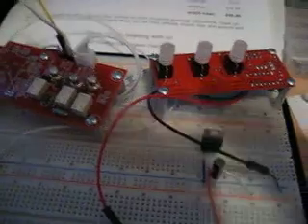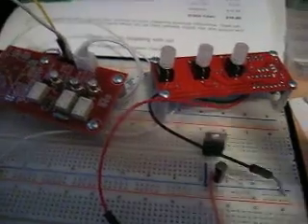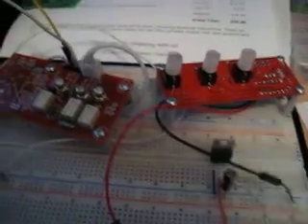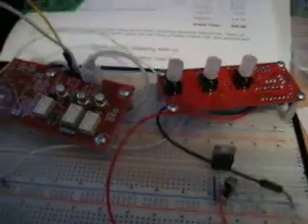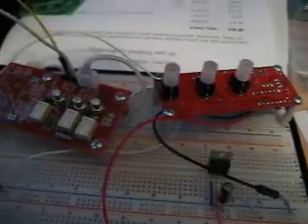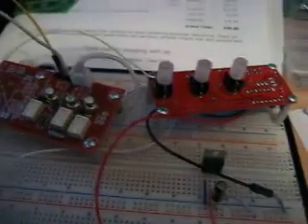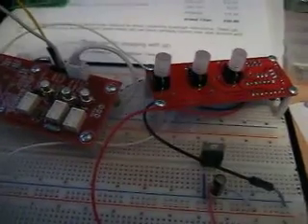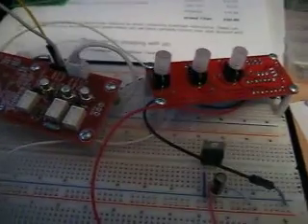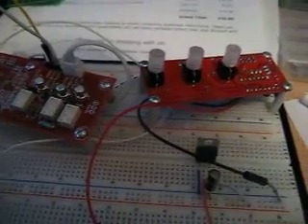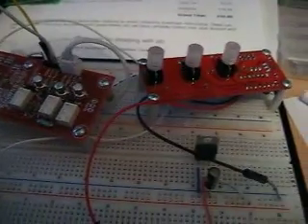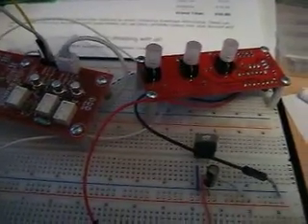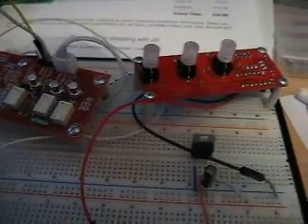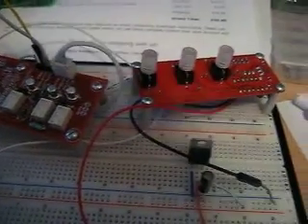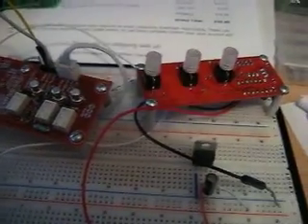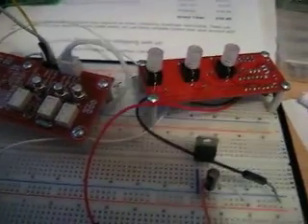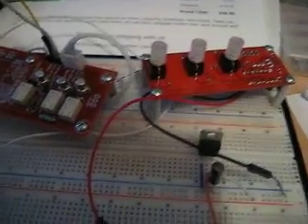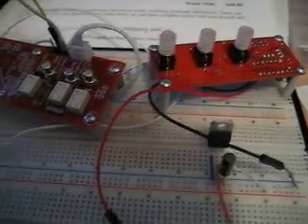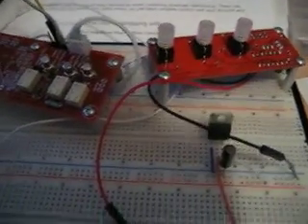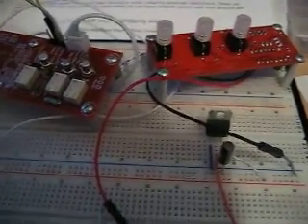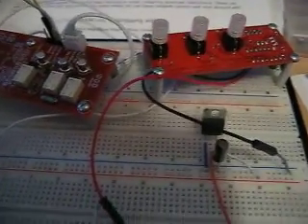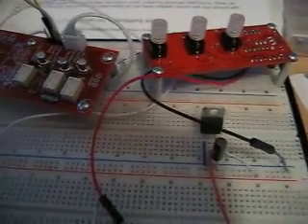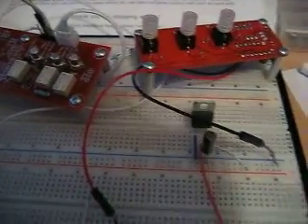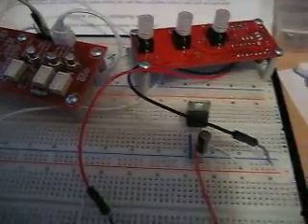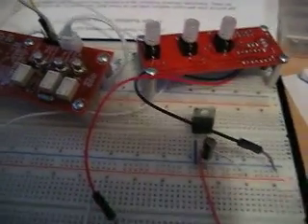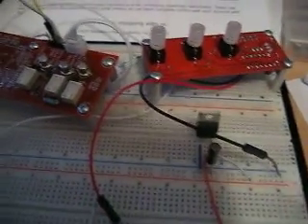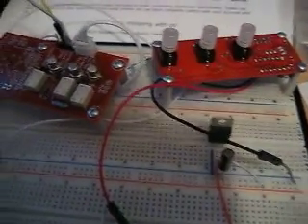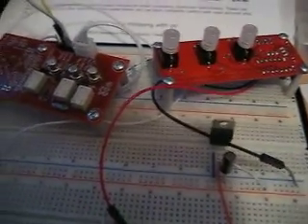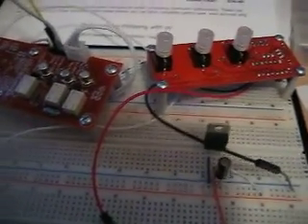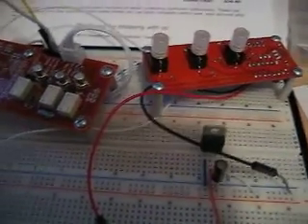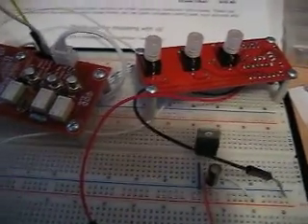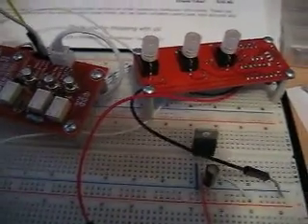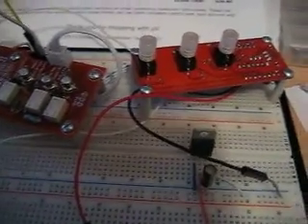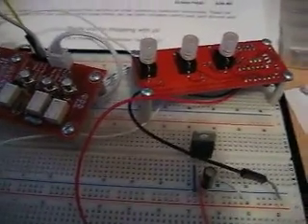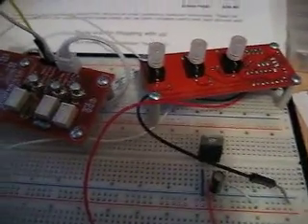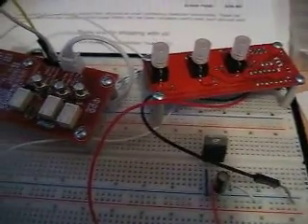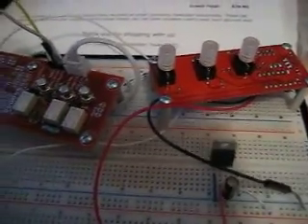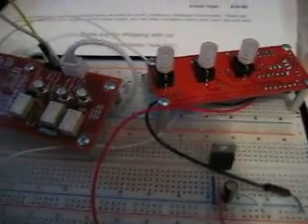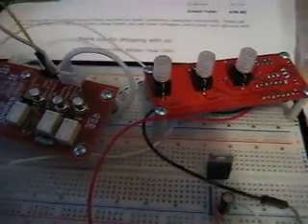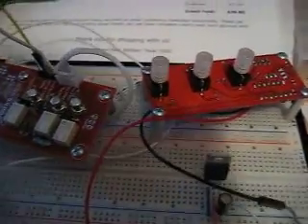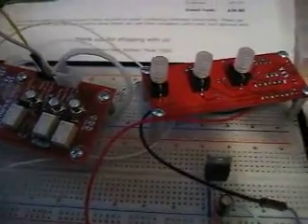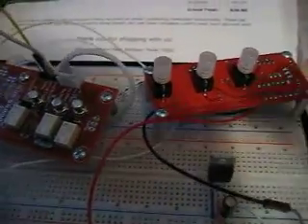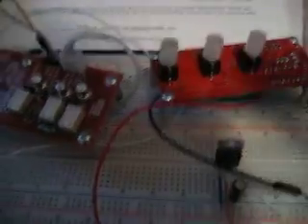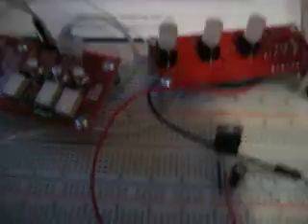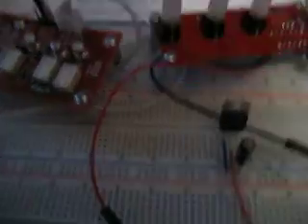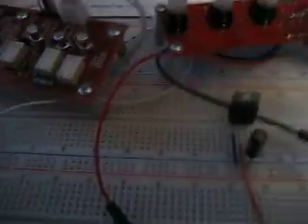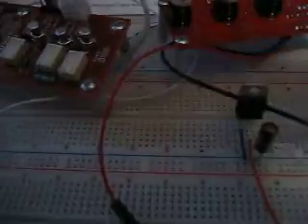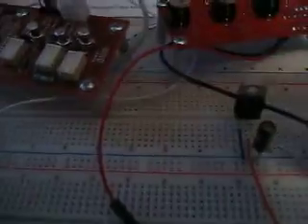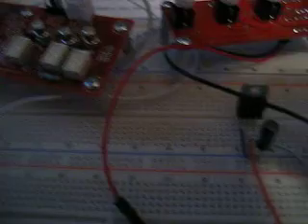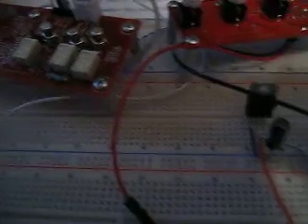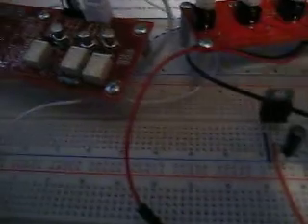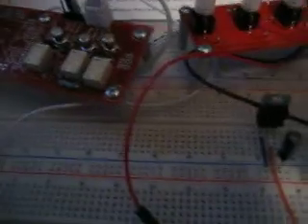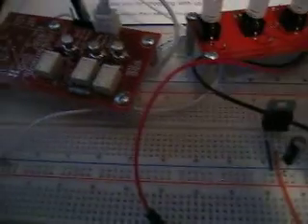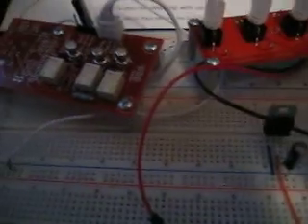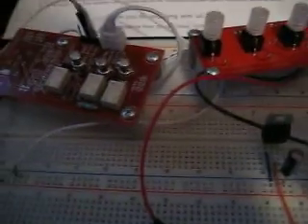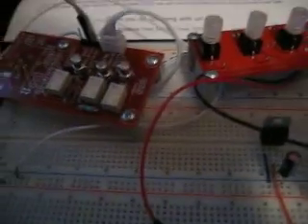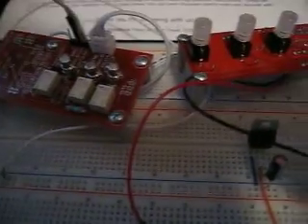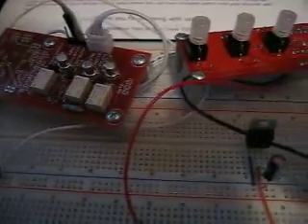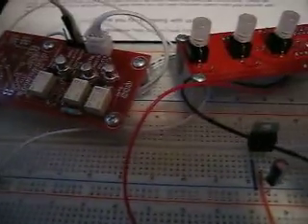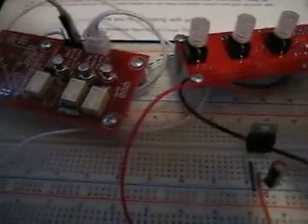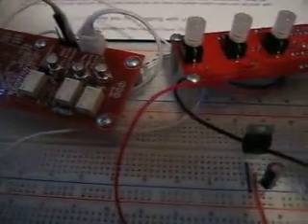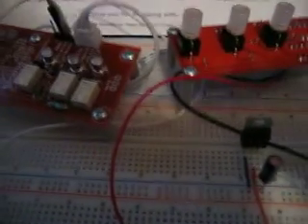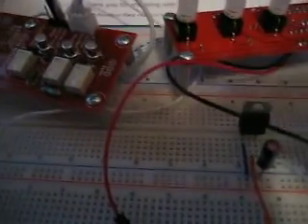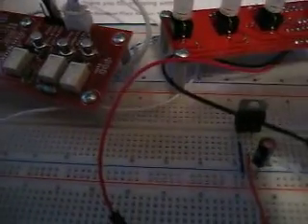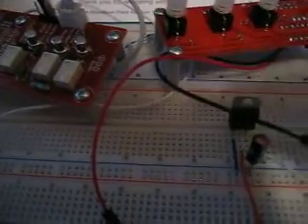Hello again, this is Roti with Expat Audio. I'm here to introduce two new boards today for the DIY community.